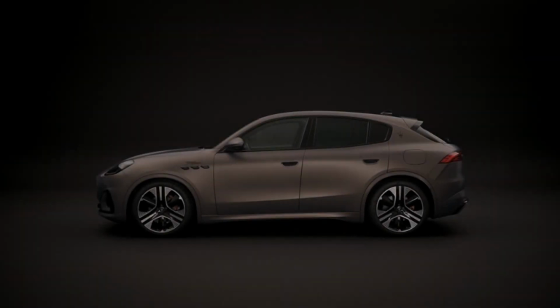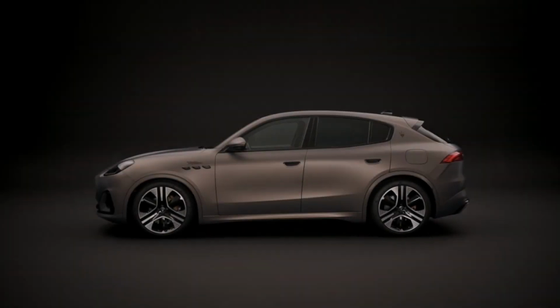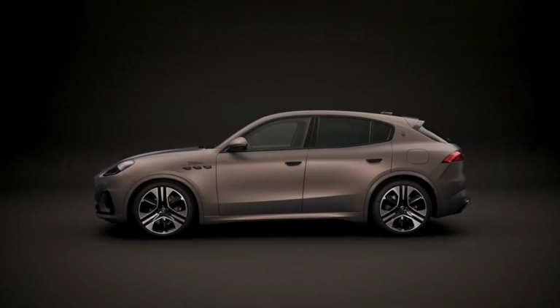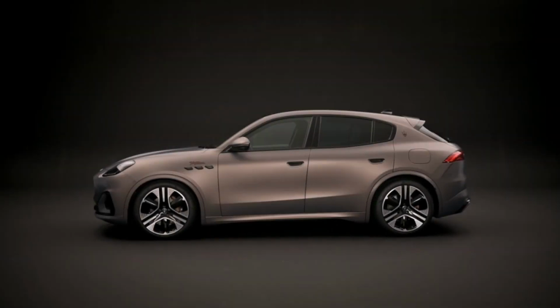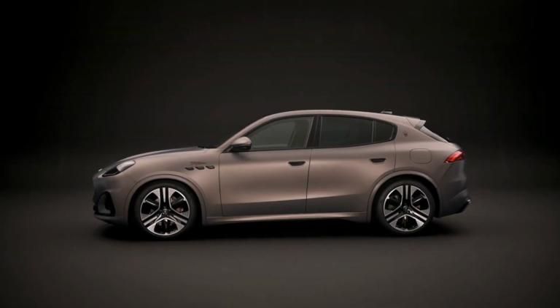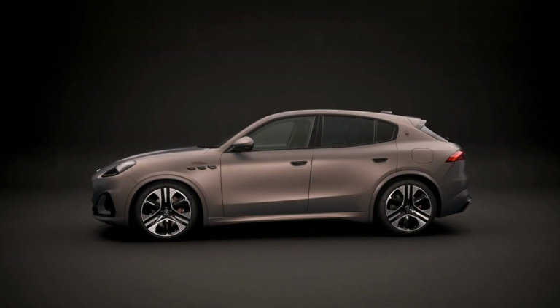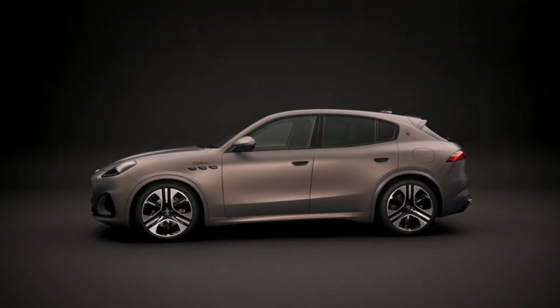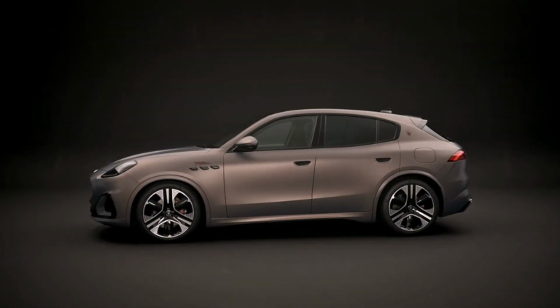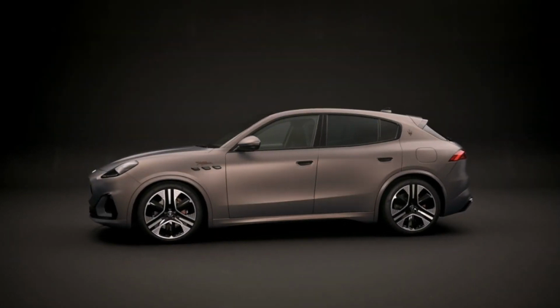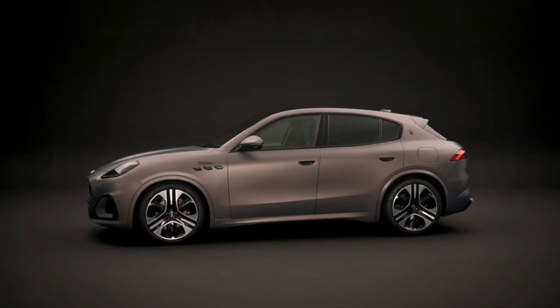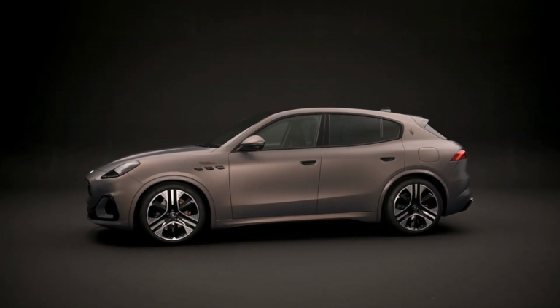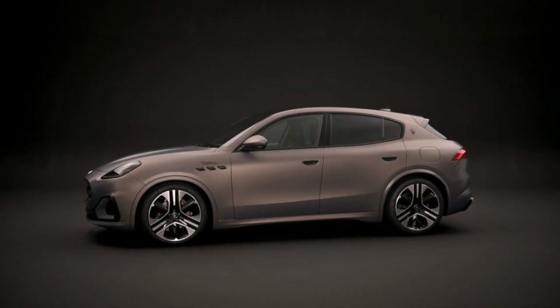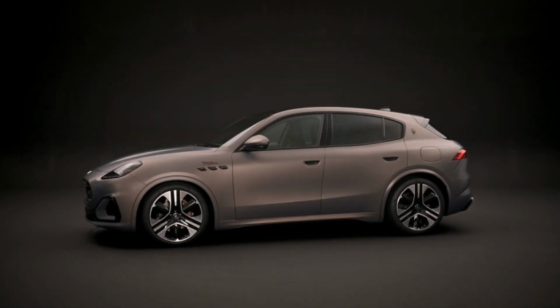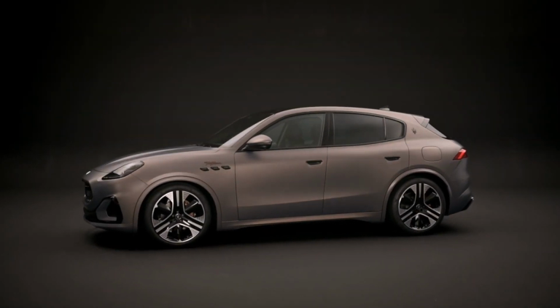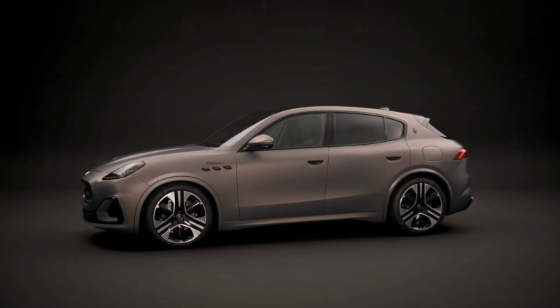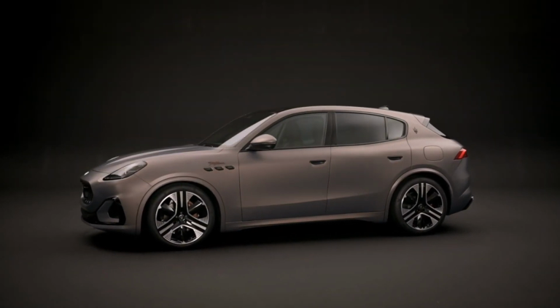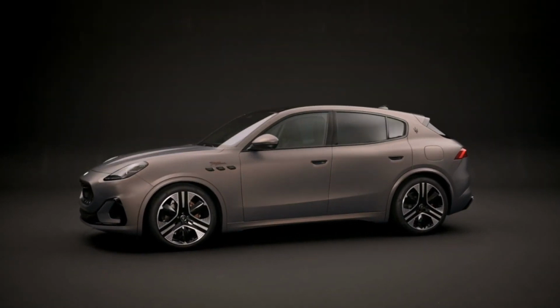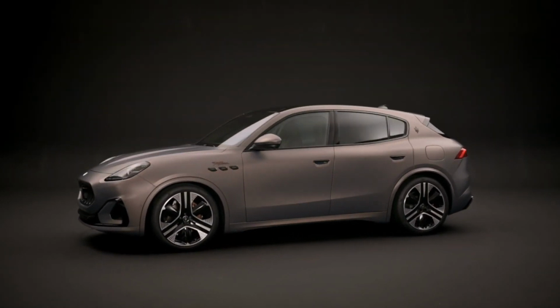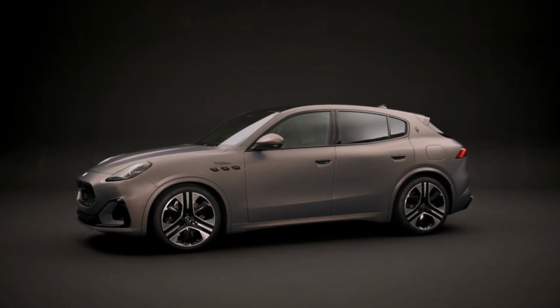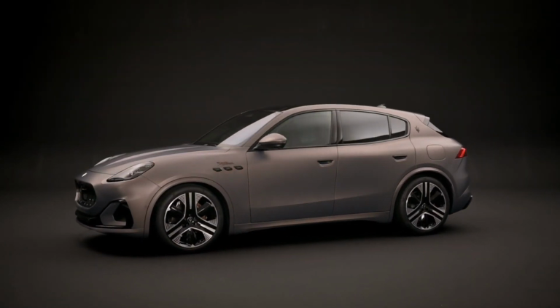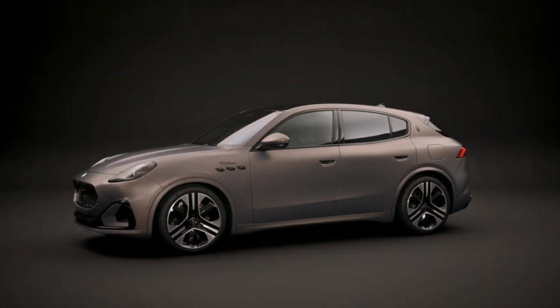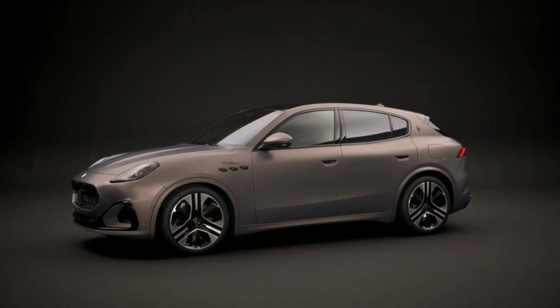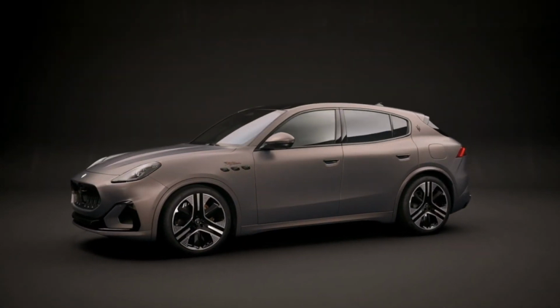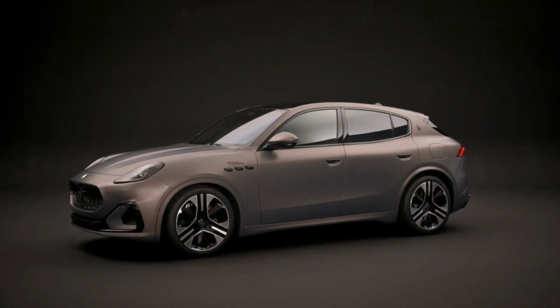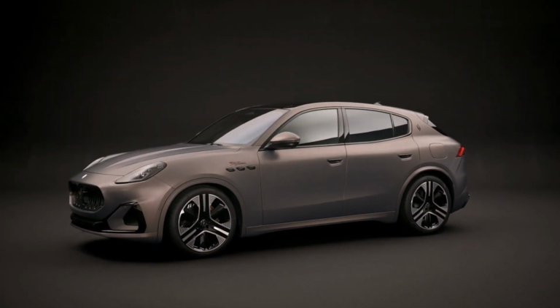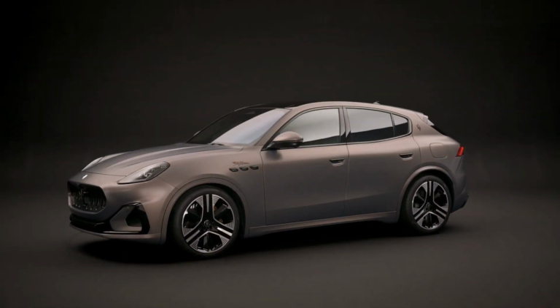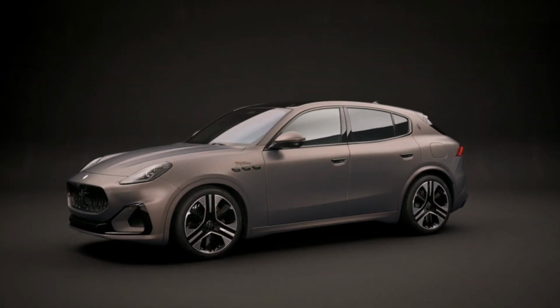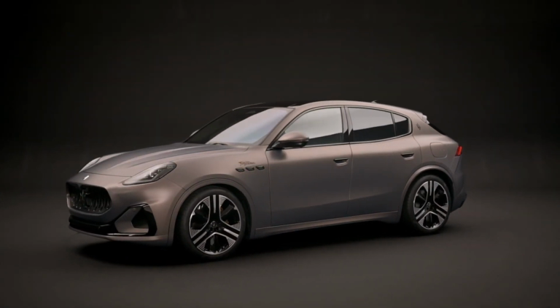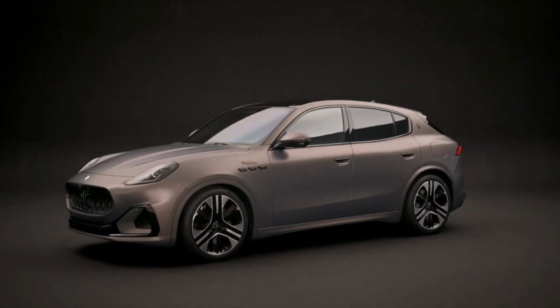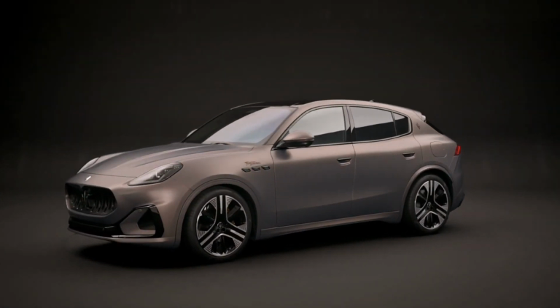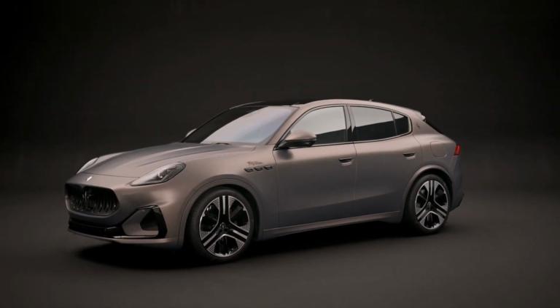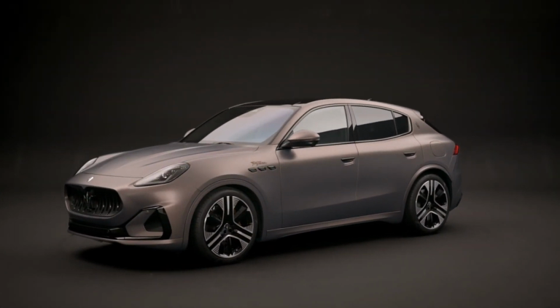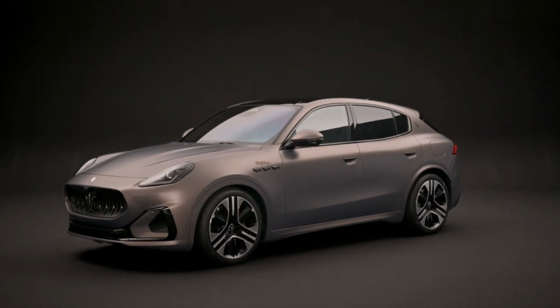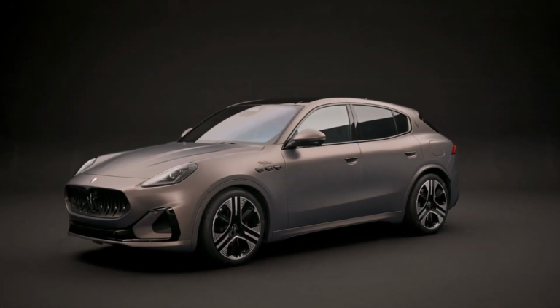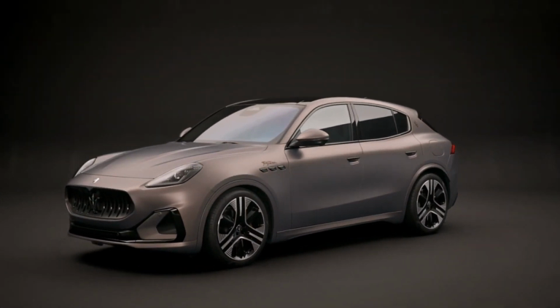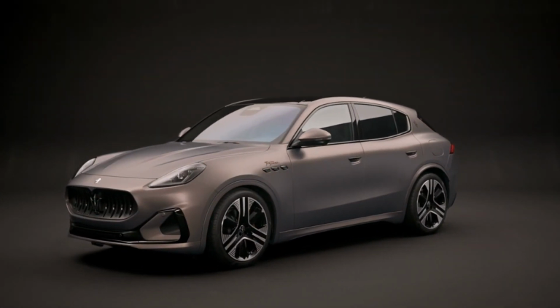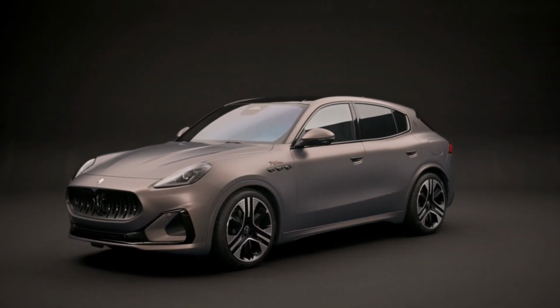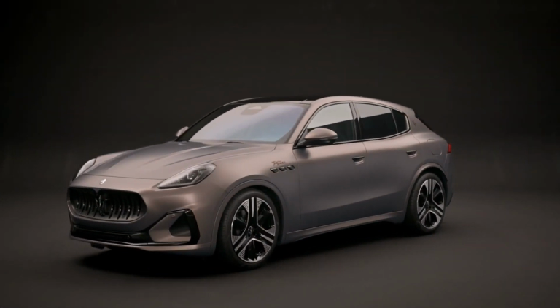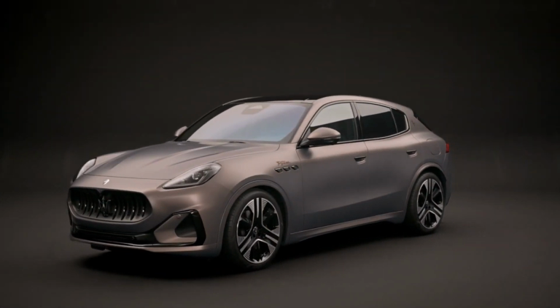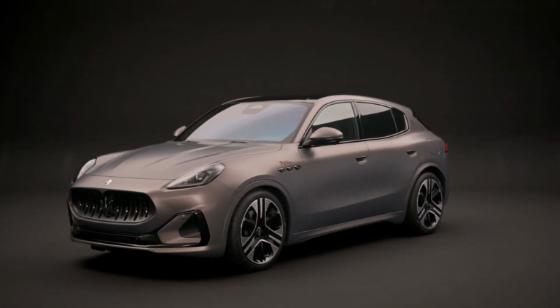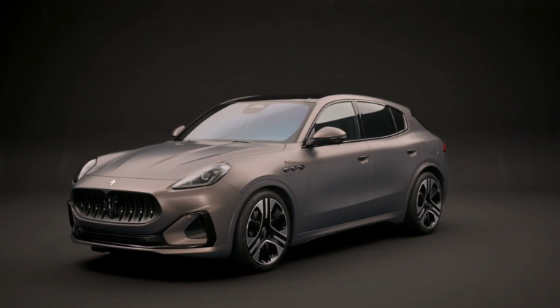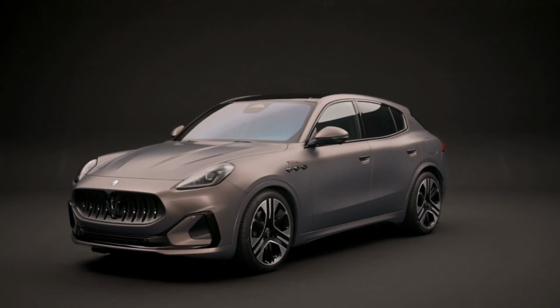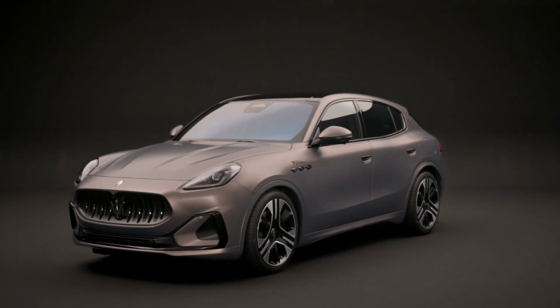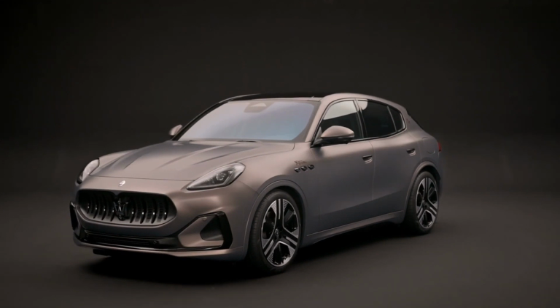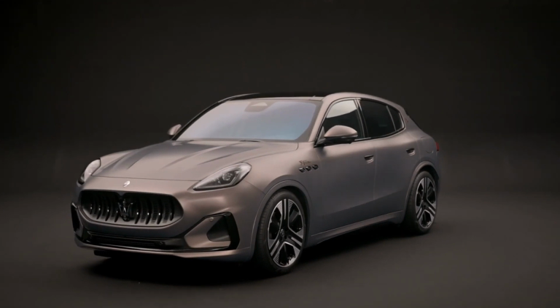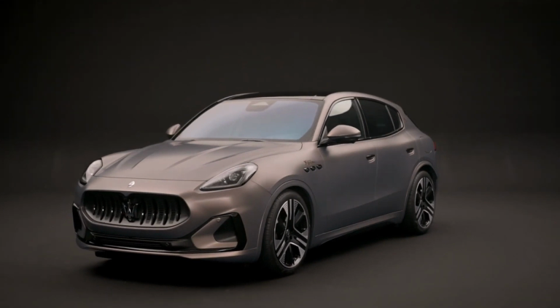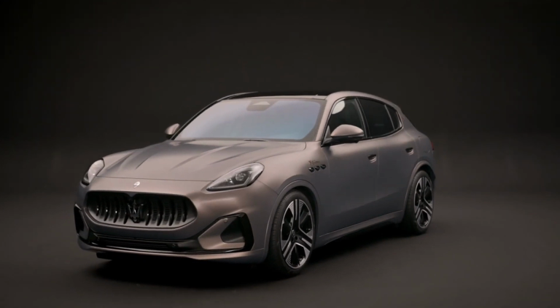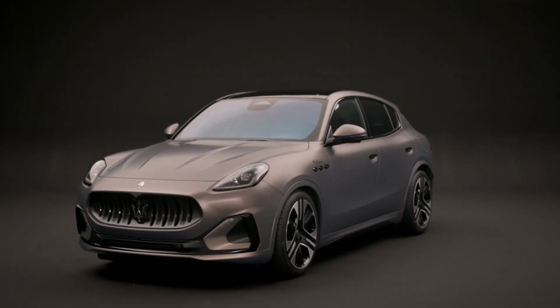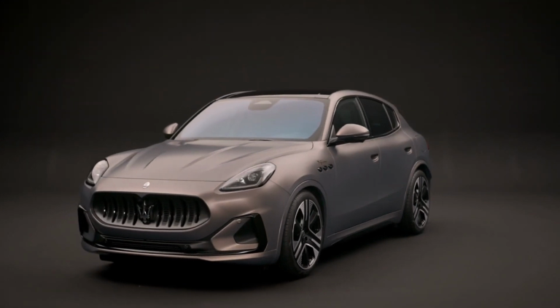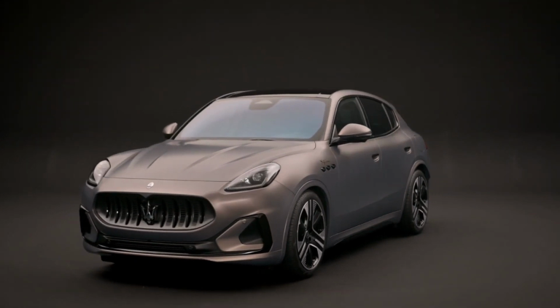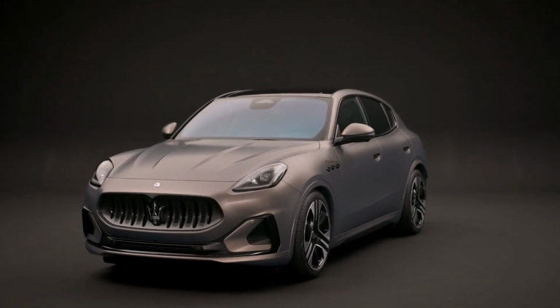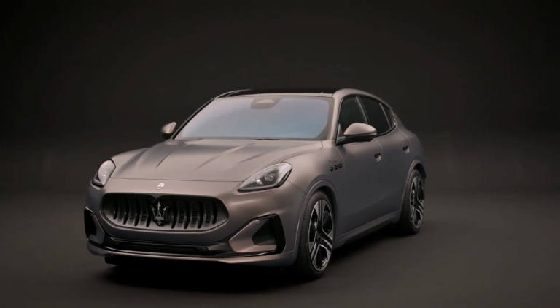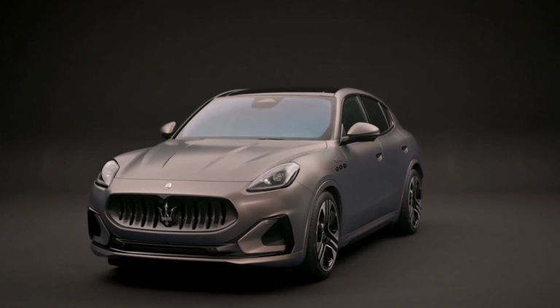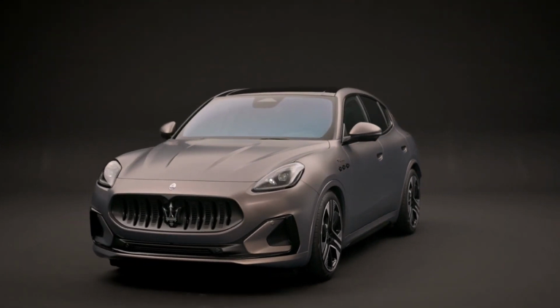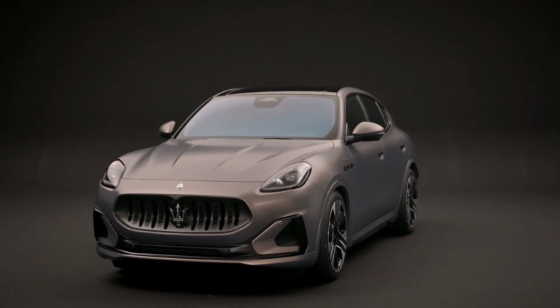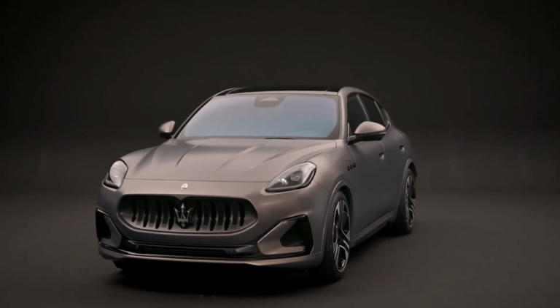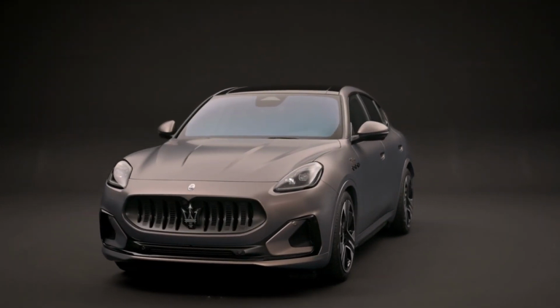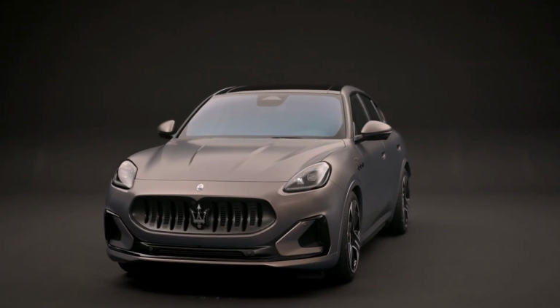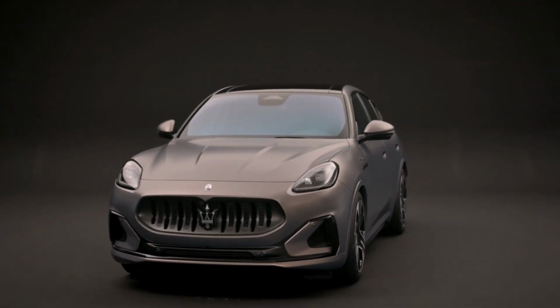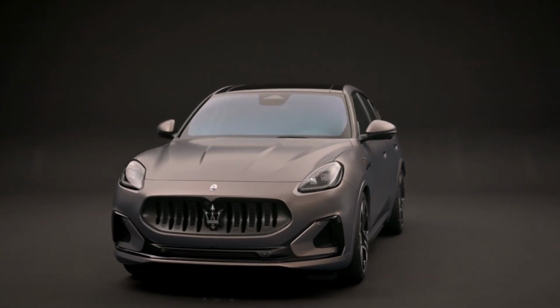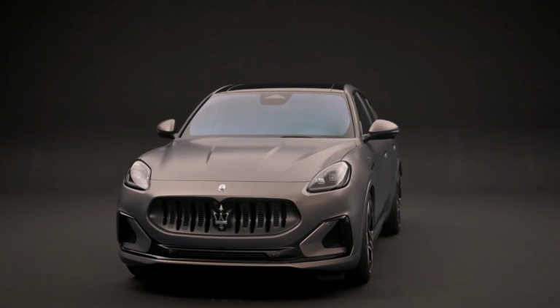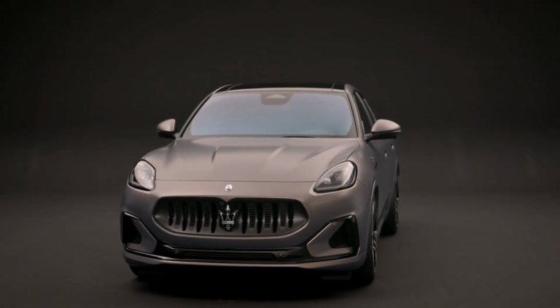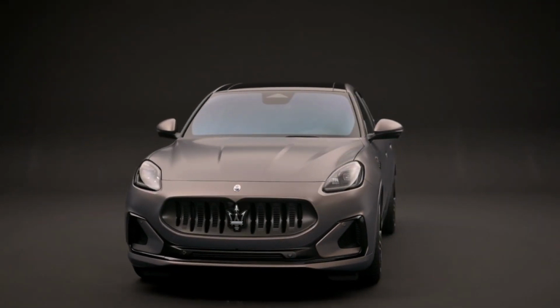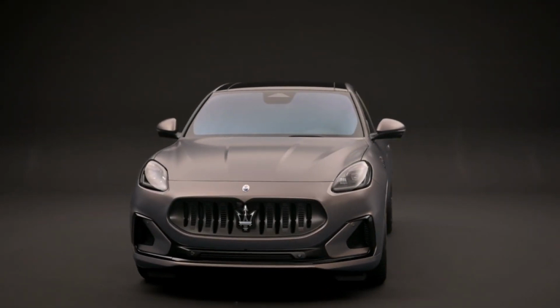The extraordinary journey with the new Maserati Grecale Fulgare has only just begun.